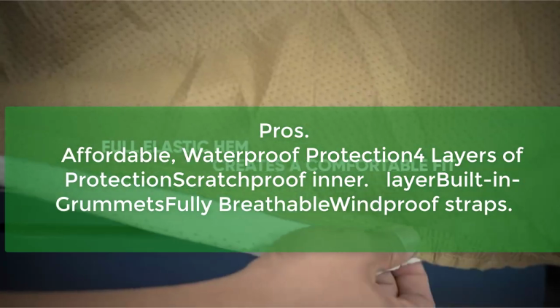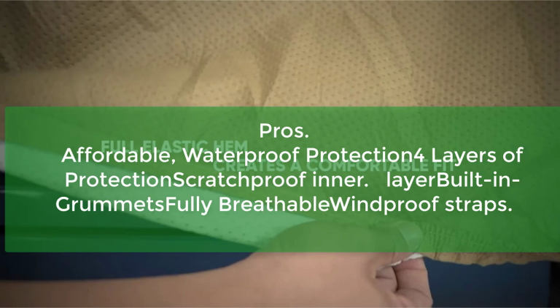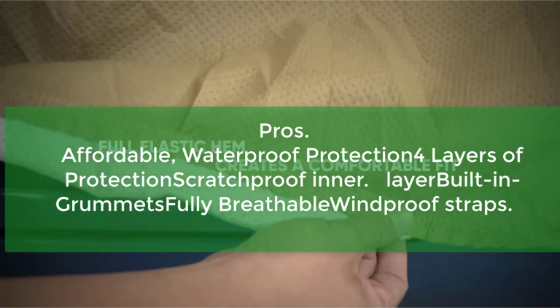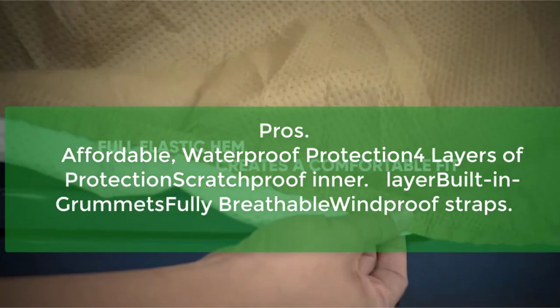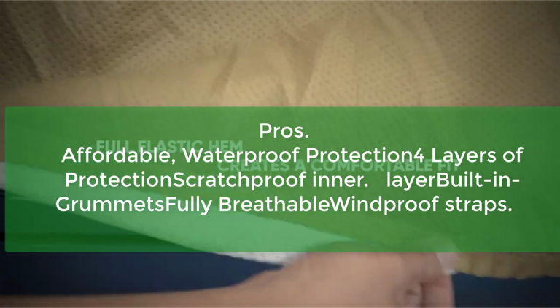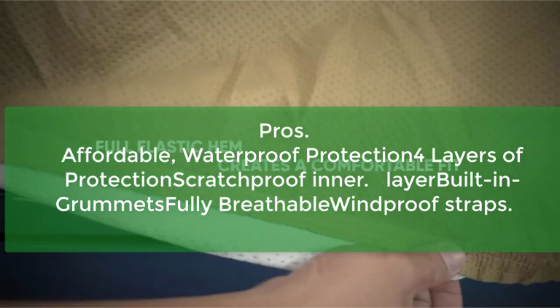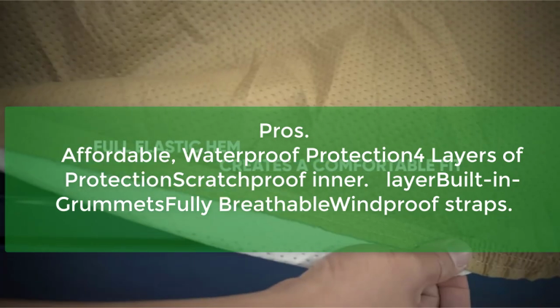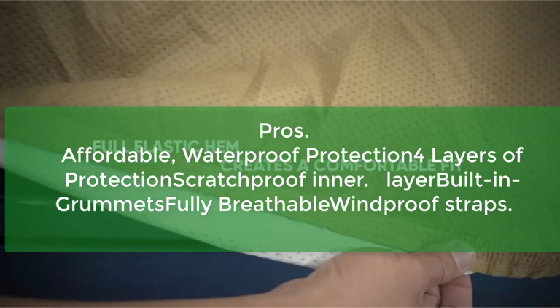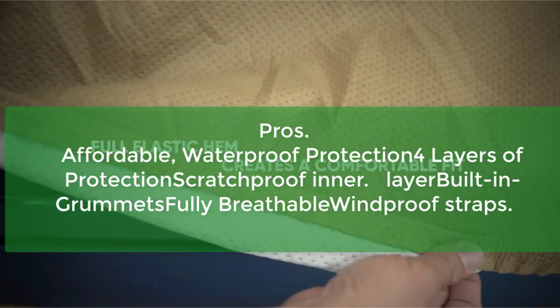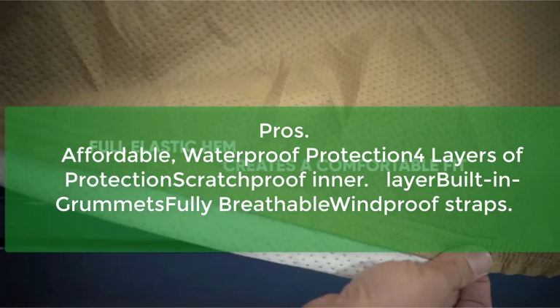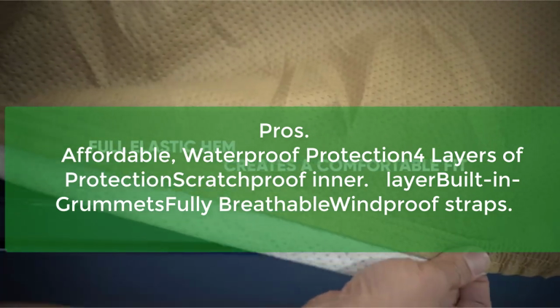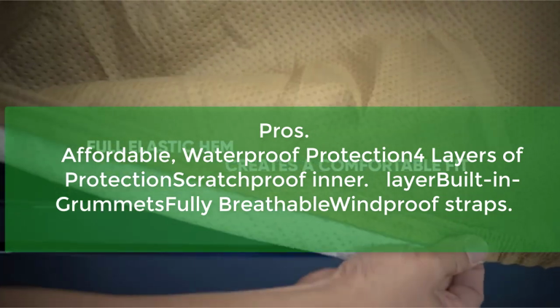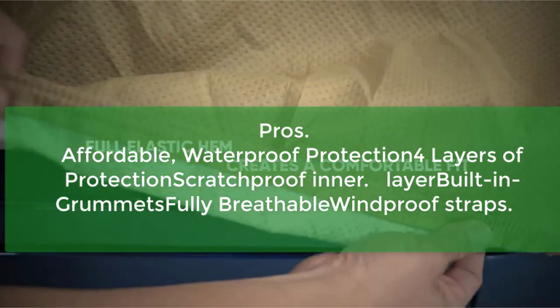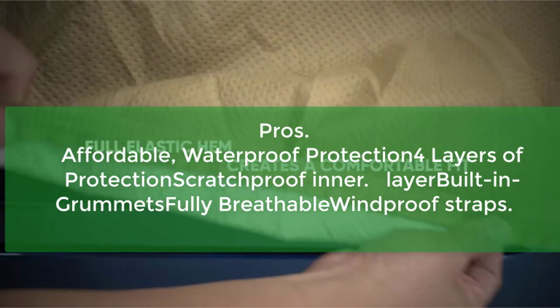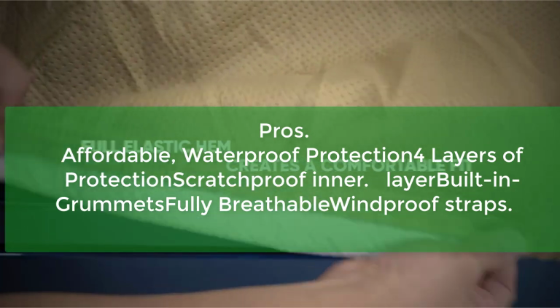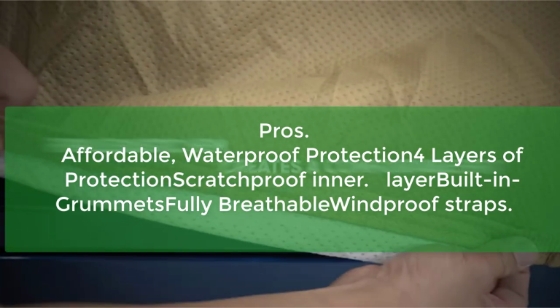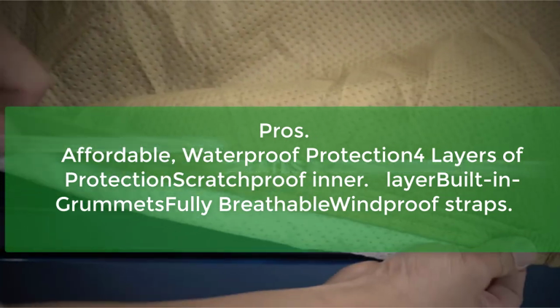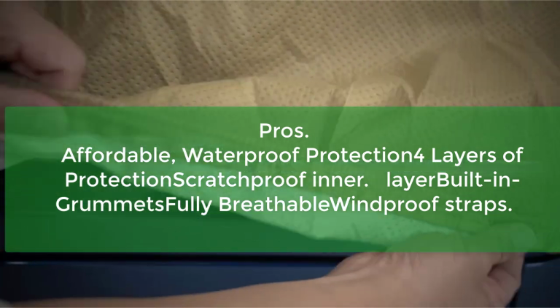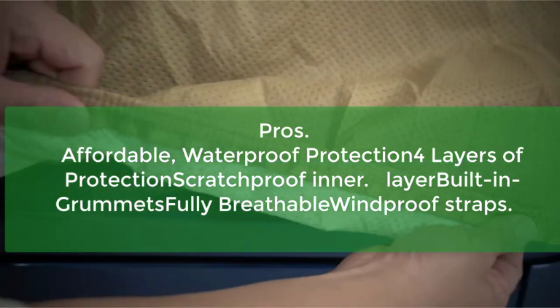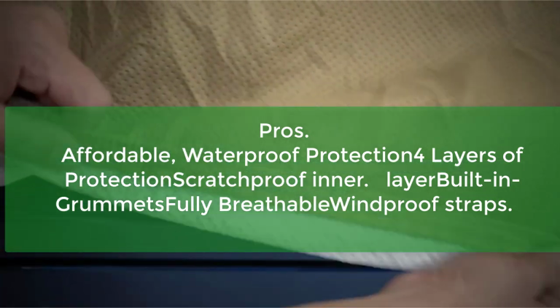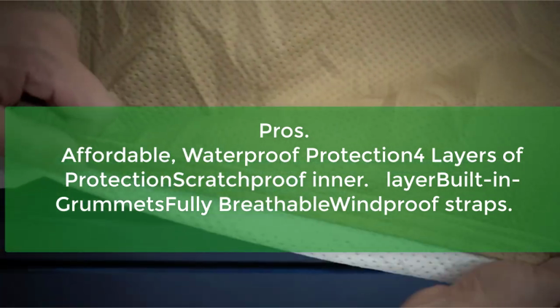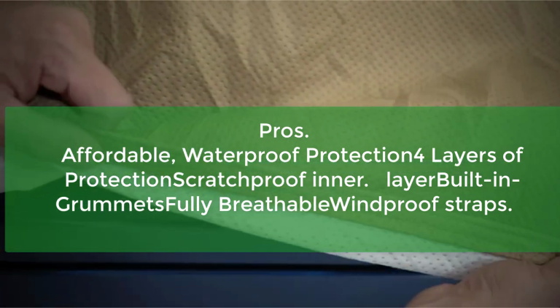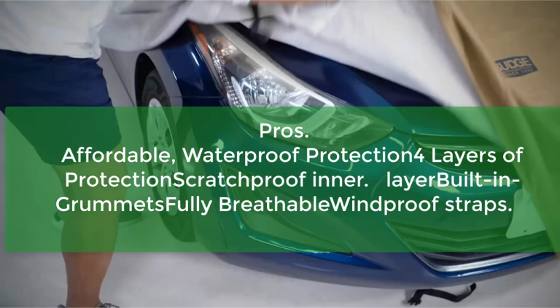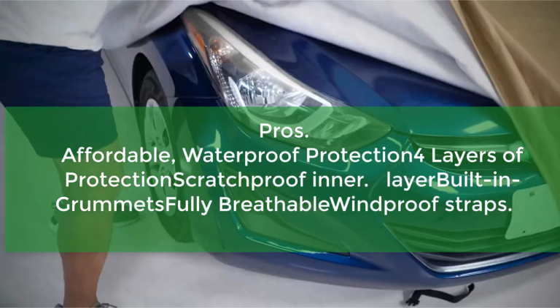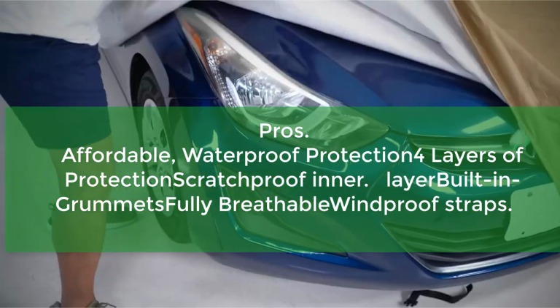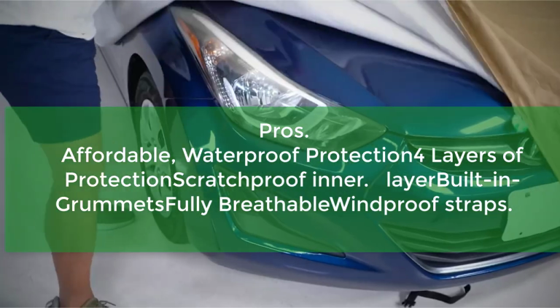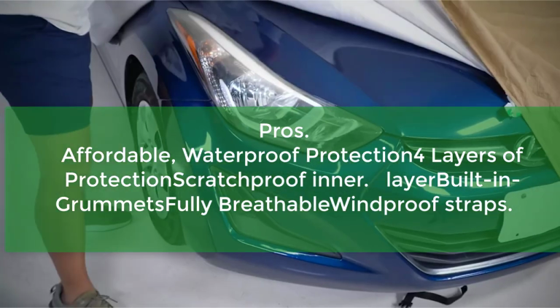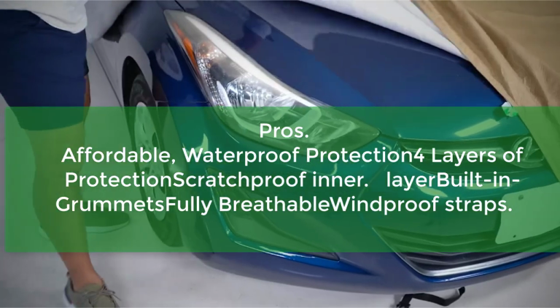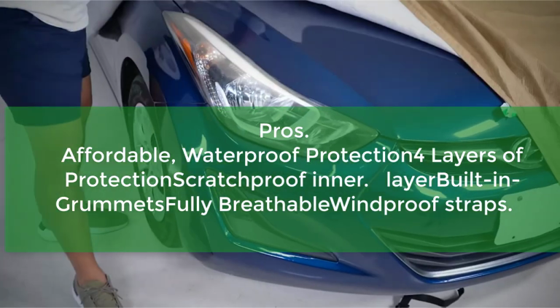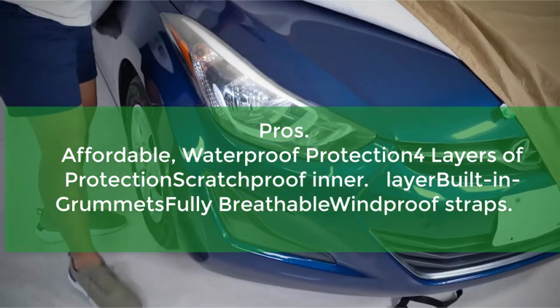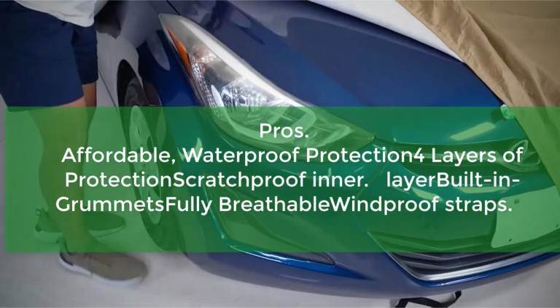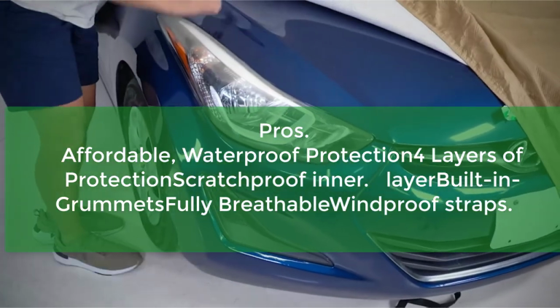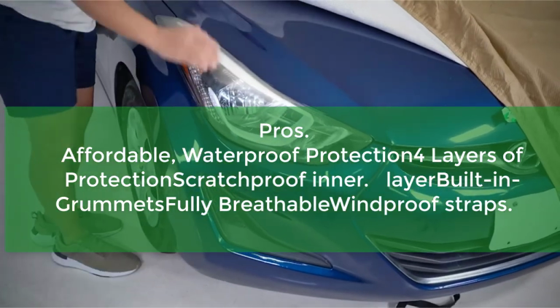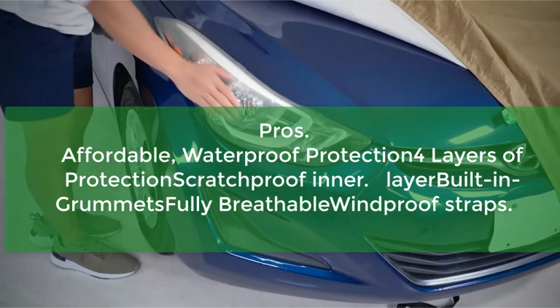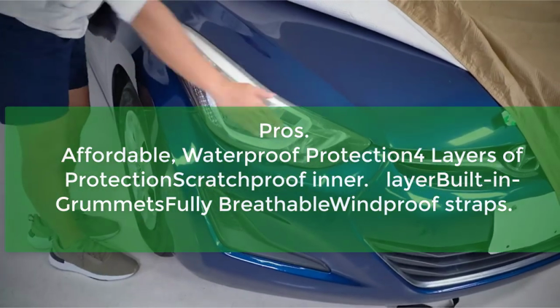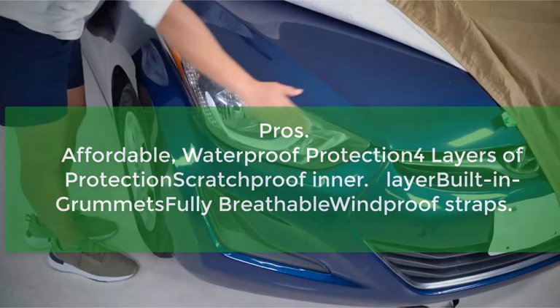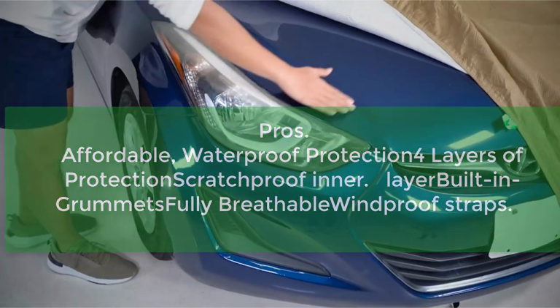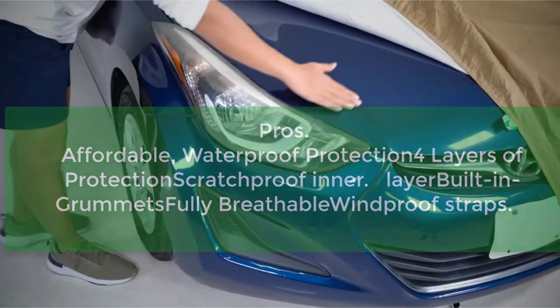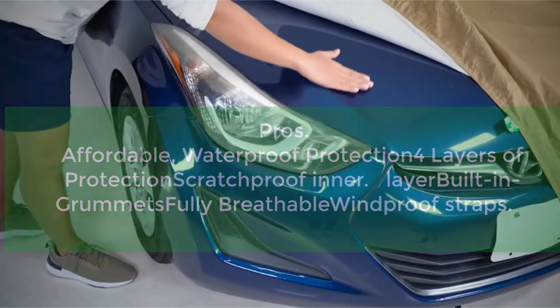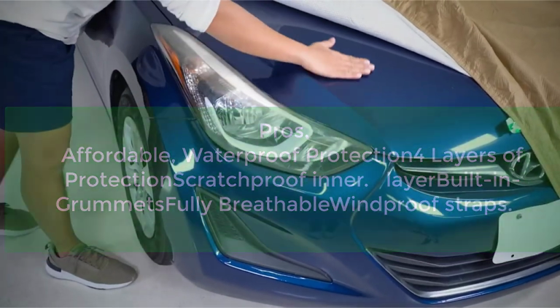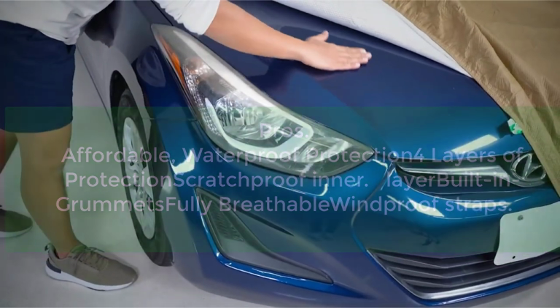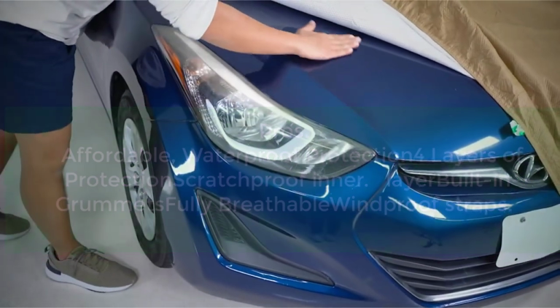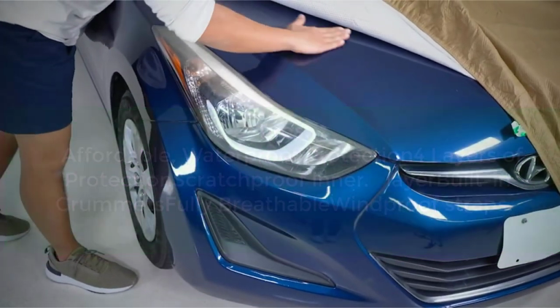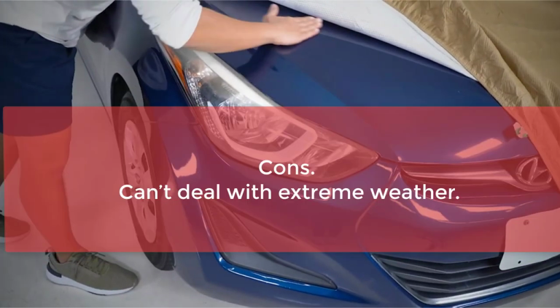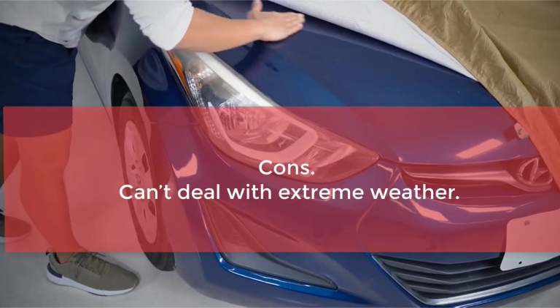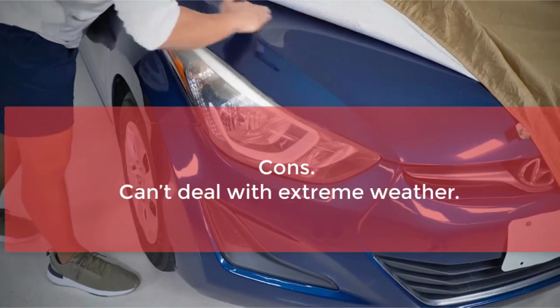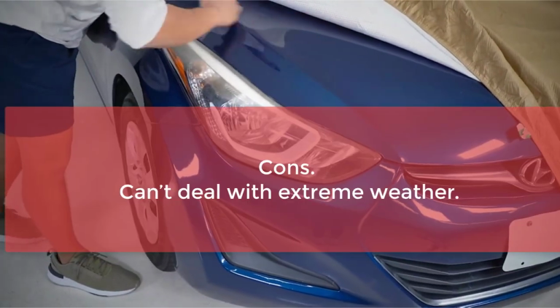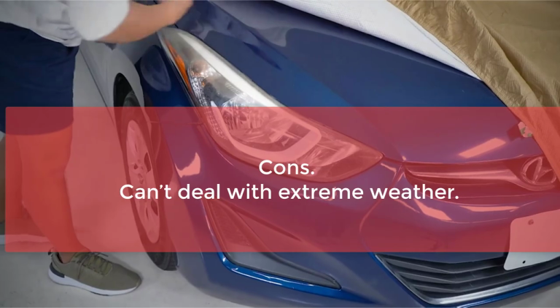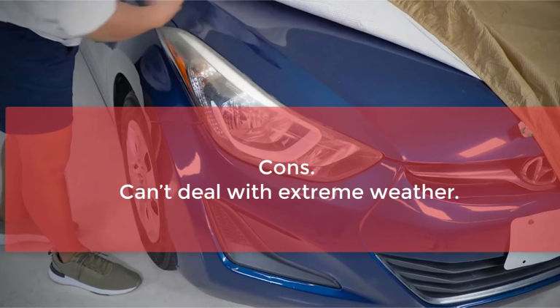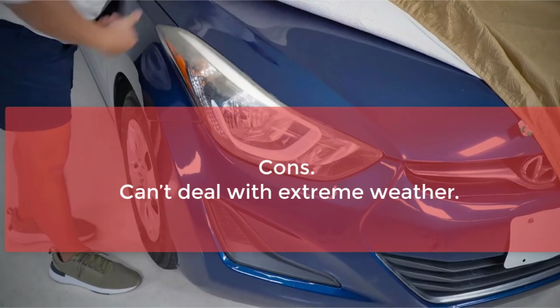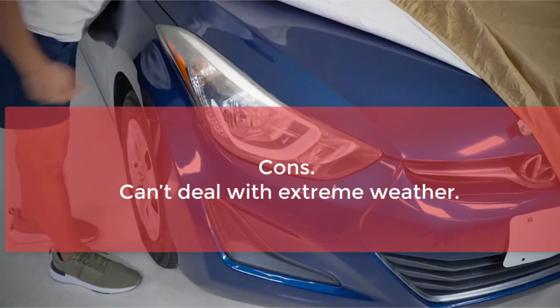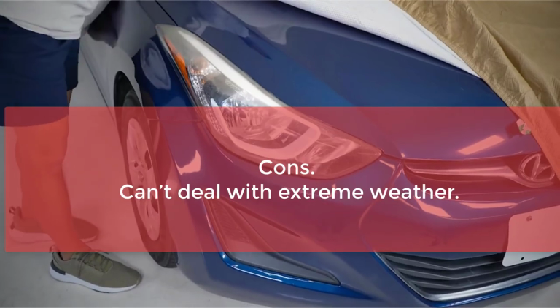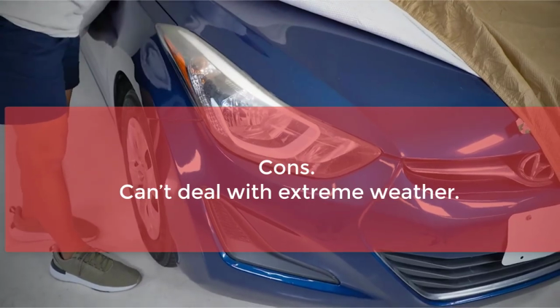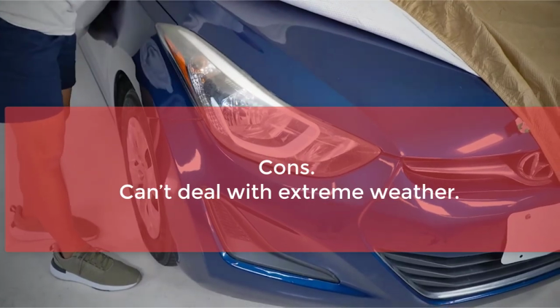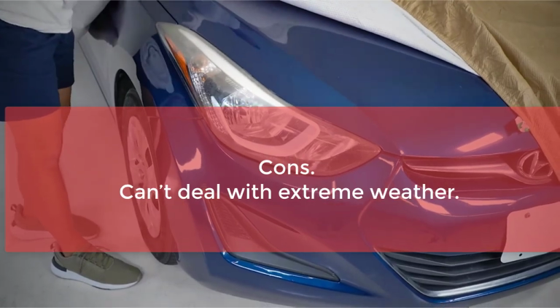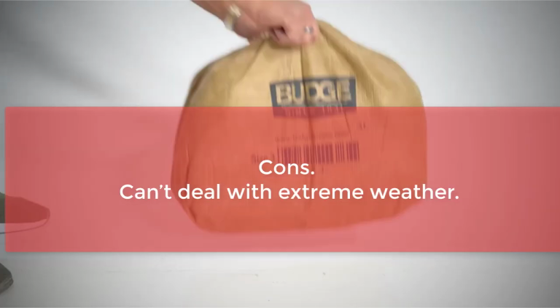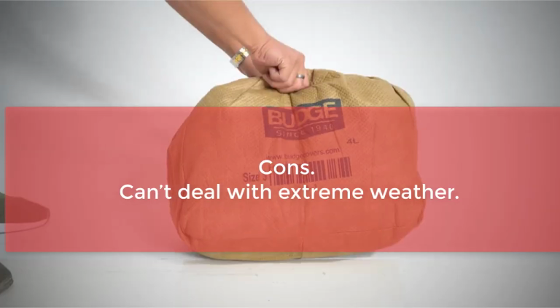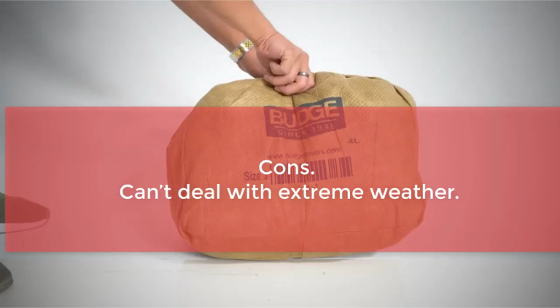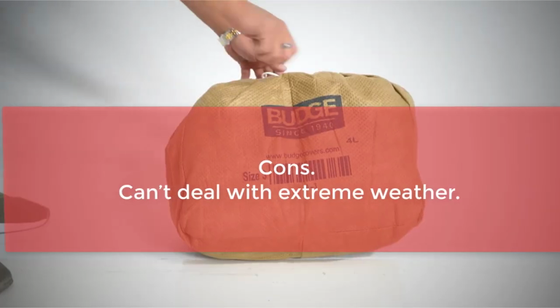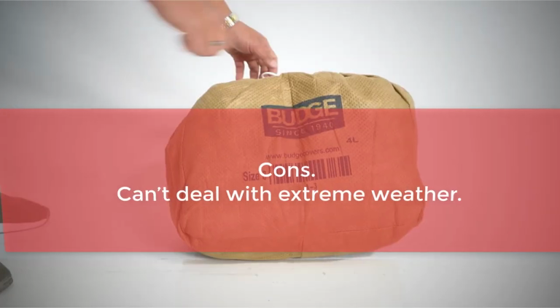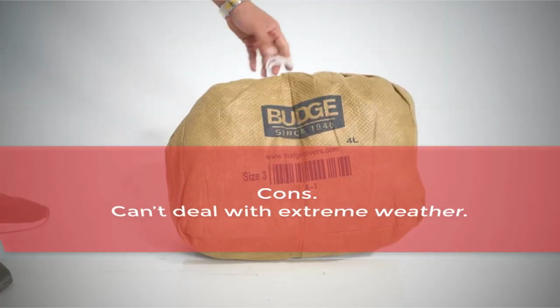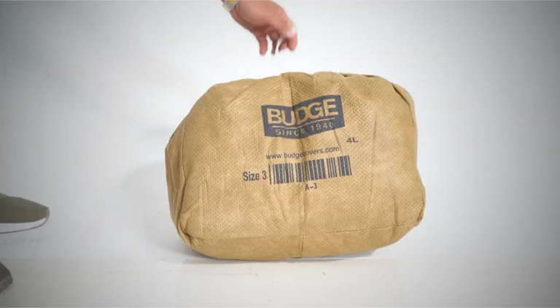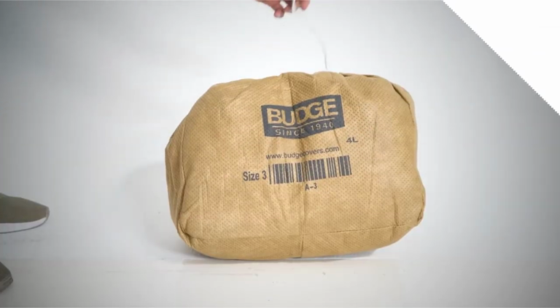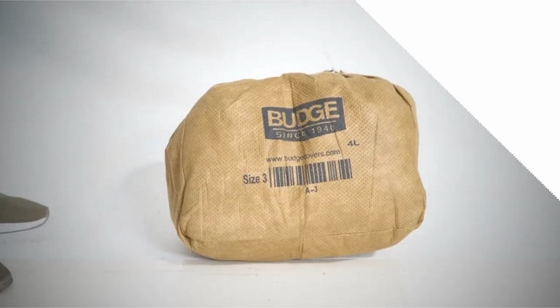4 layers of protection, scratch-proof inner layer, built-in grommets, and breathable design with securing straps. Cons: cannot deal with extreme weather.